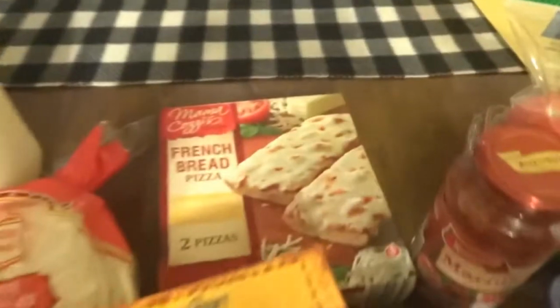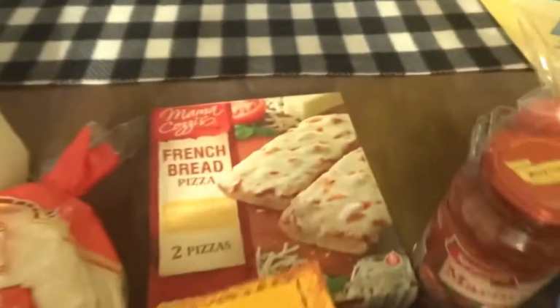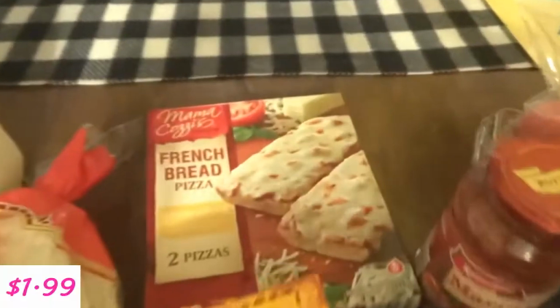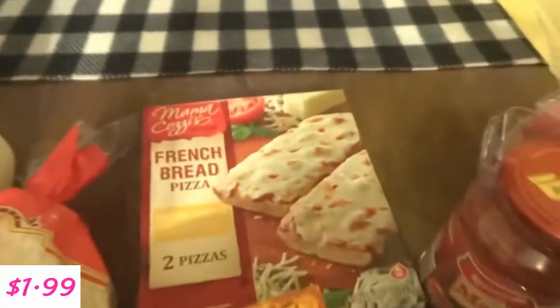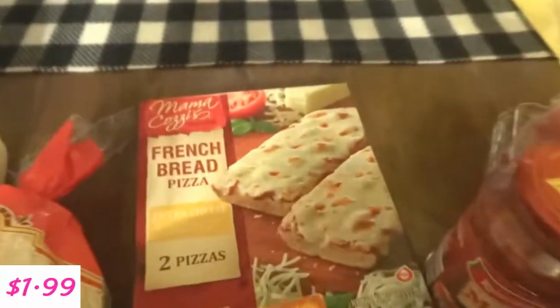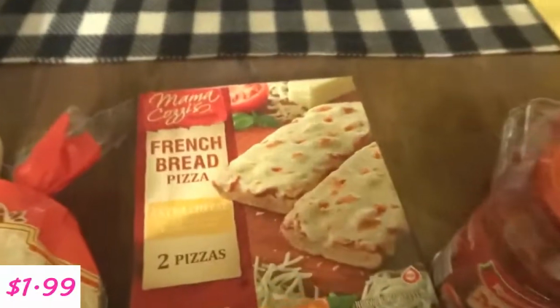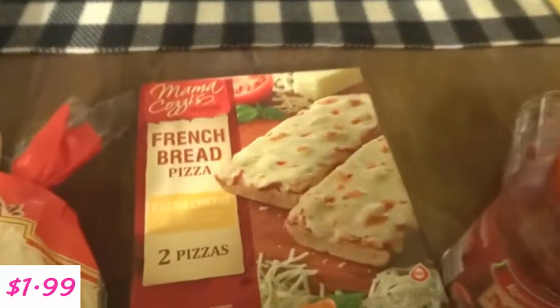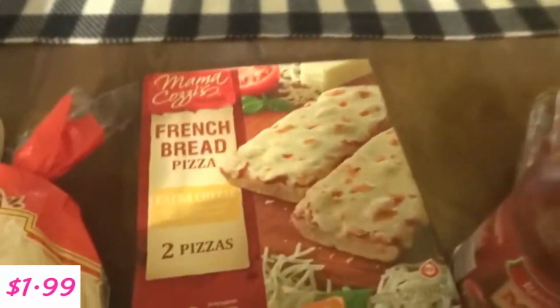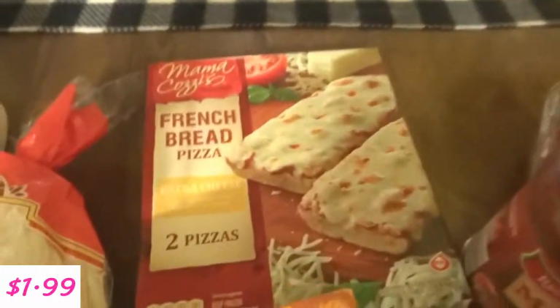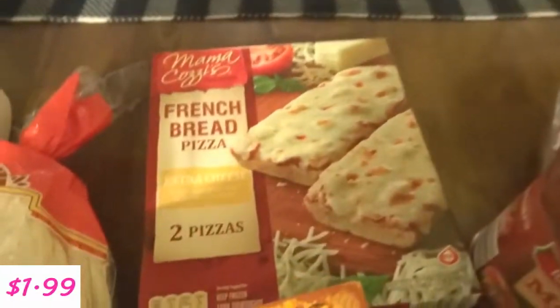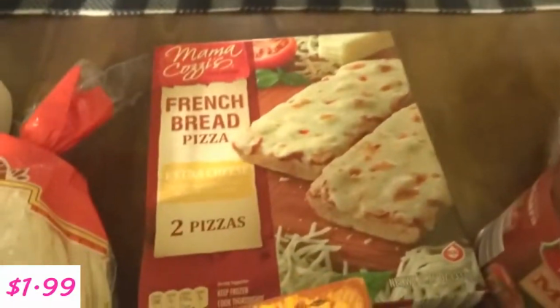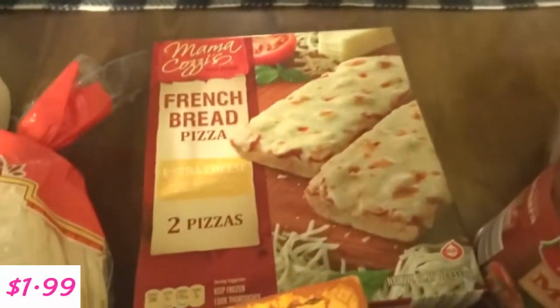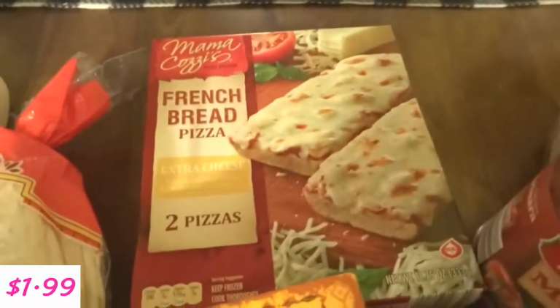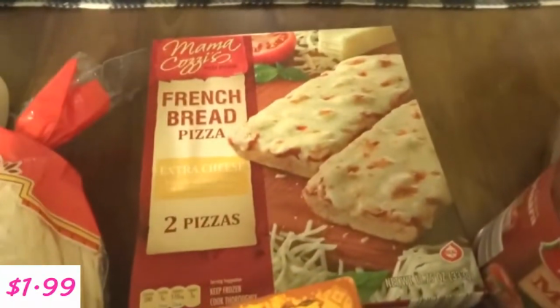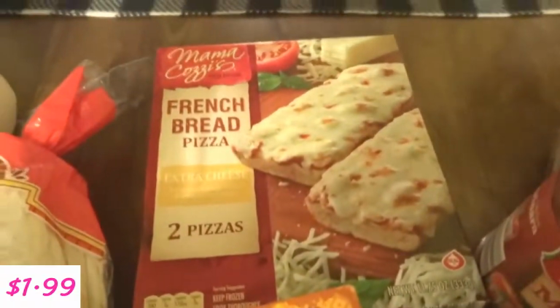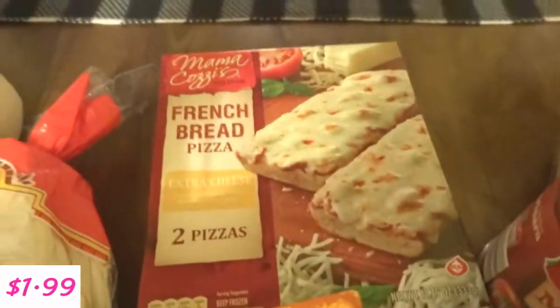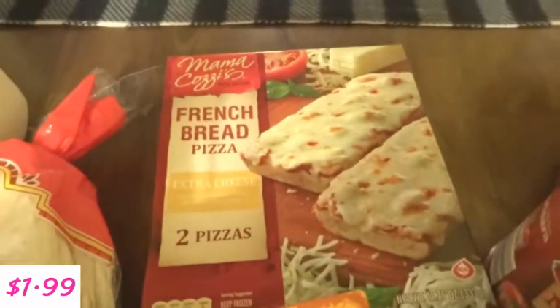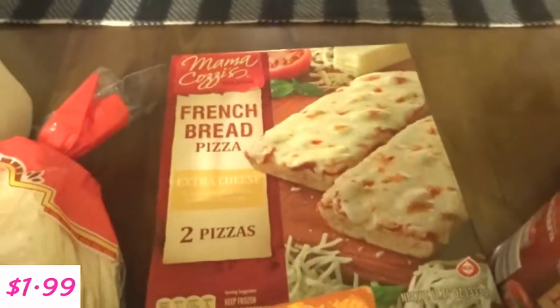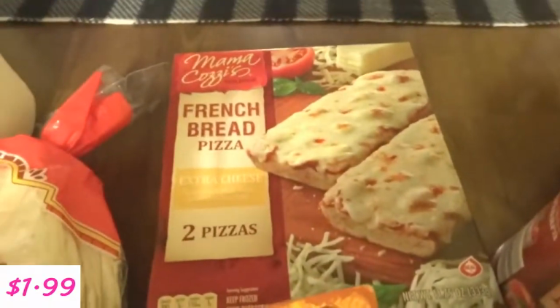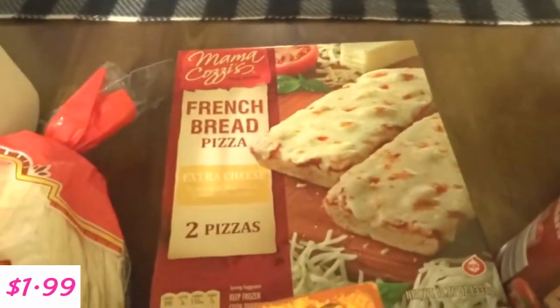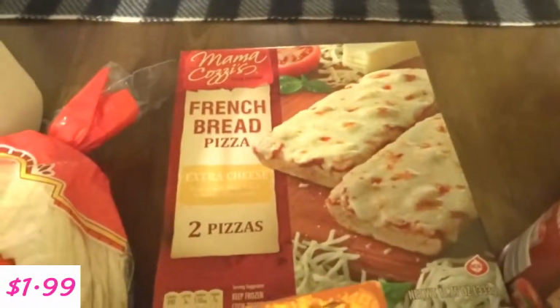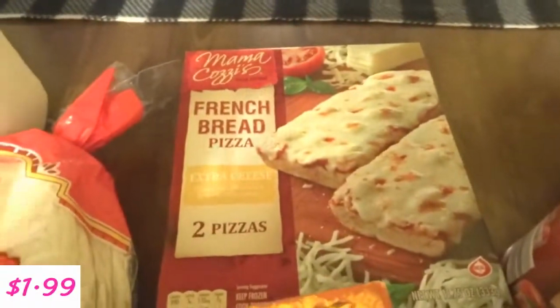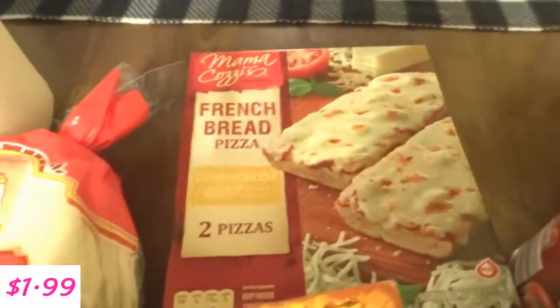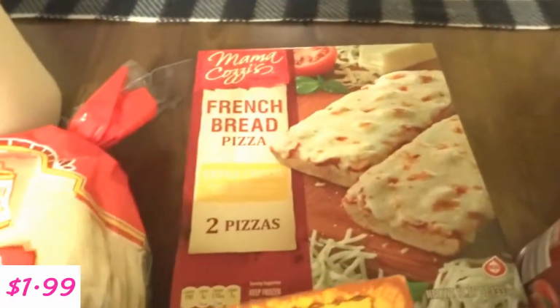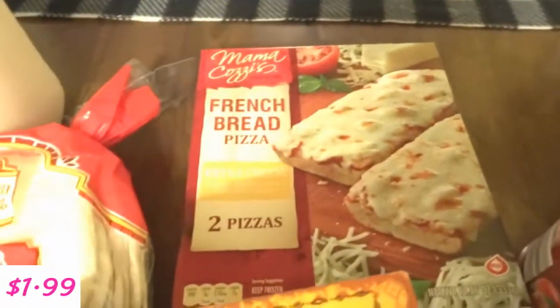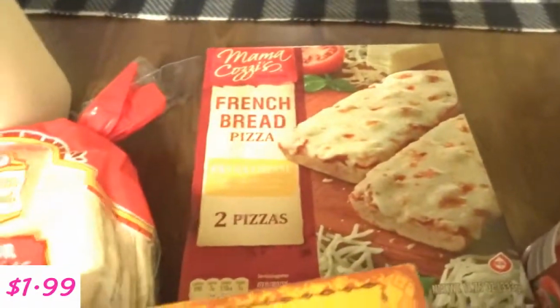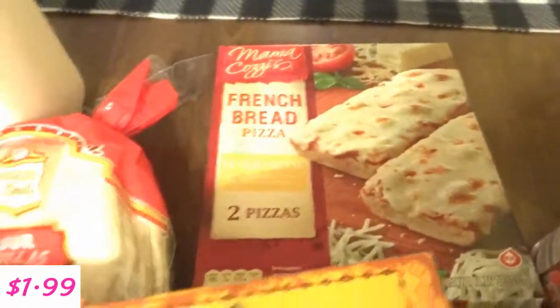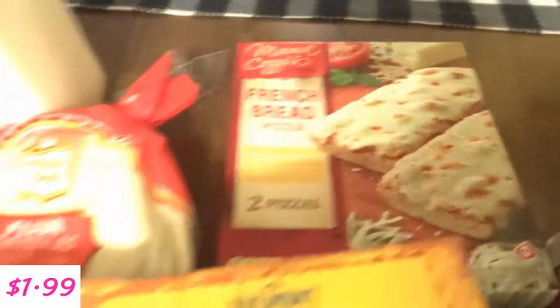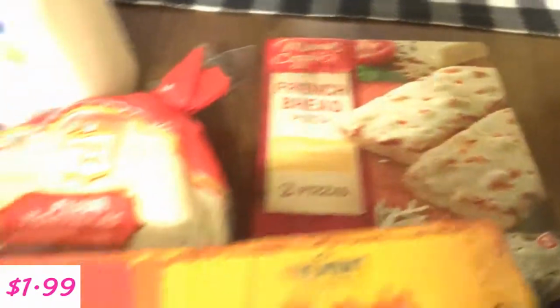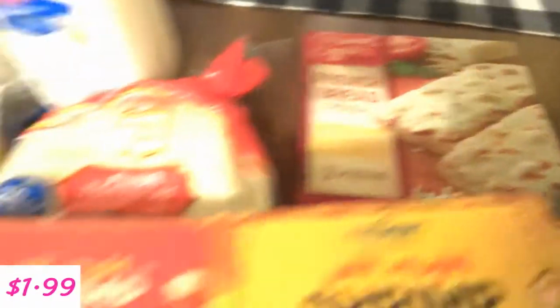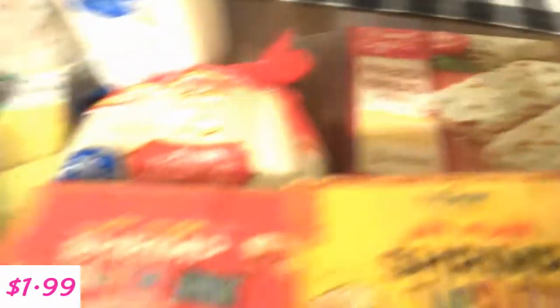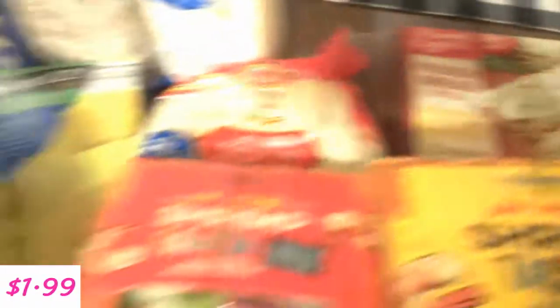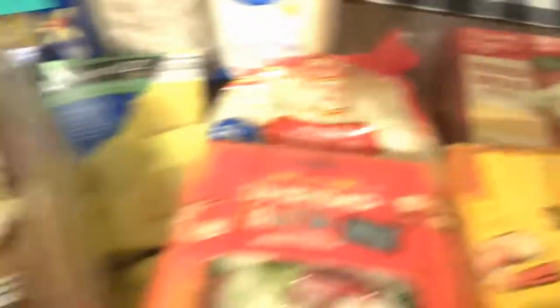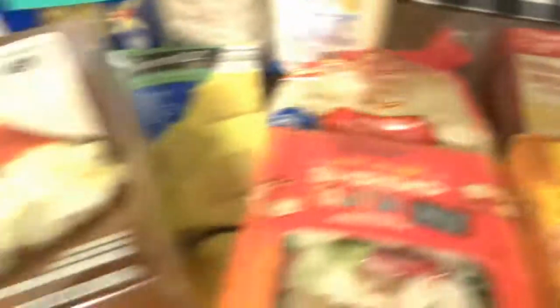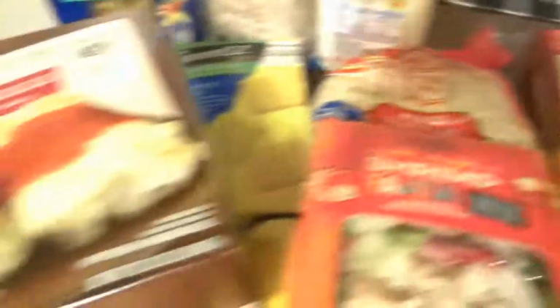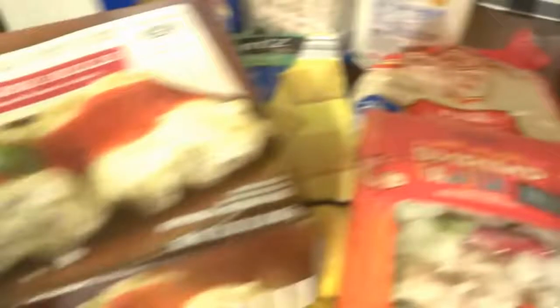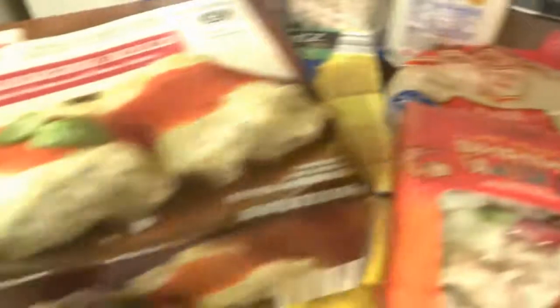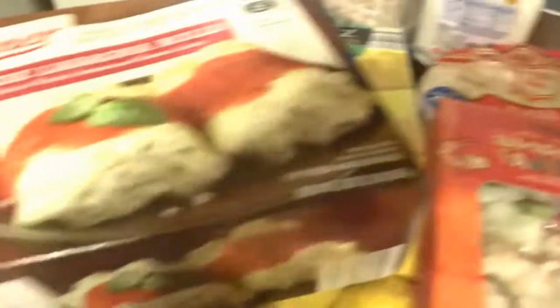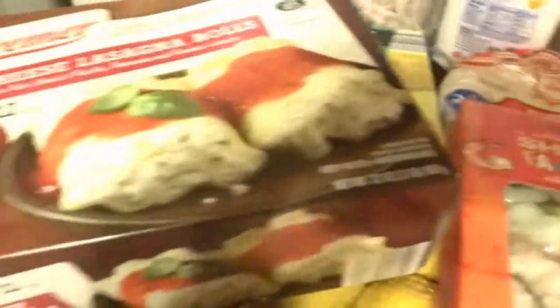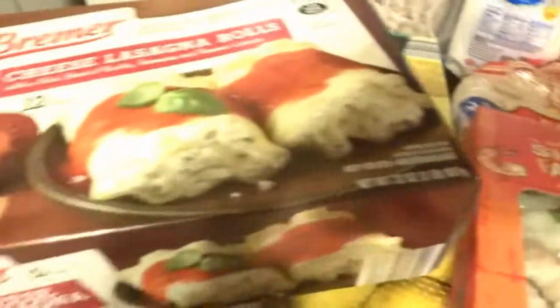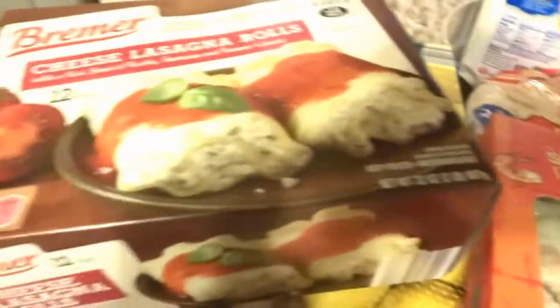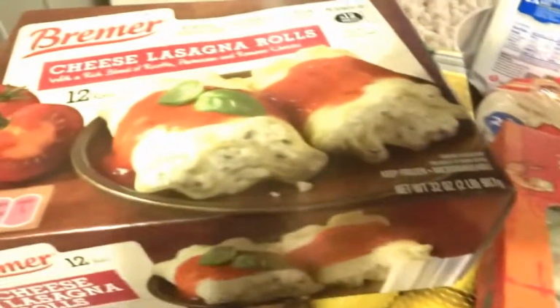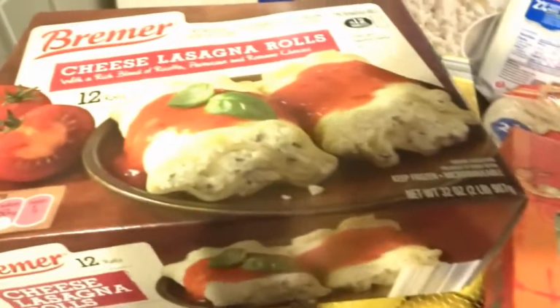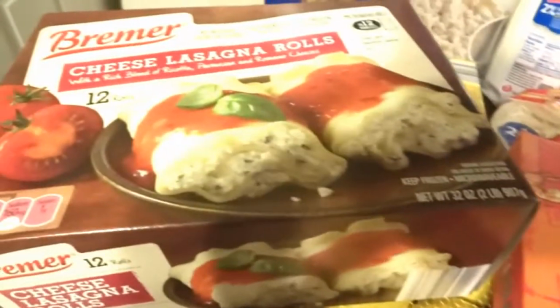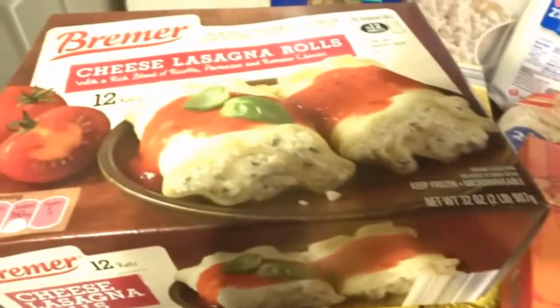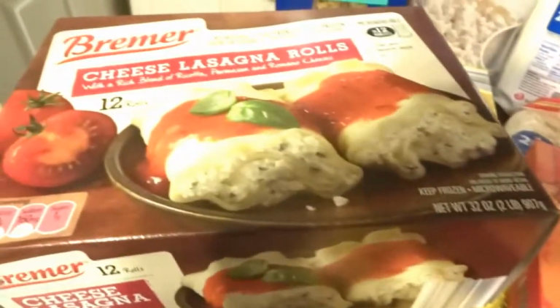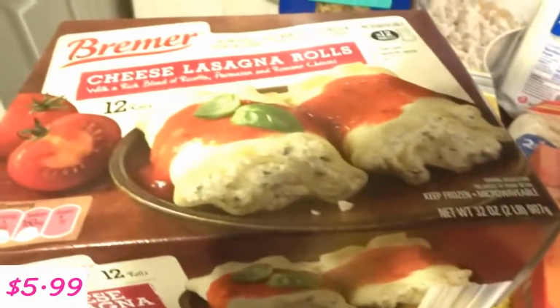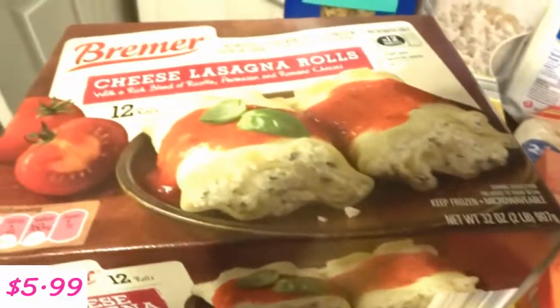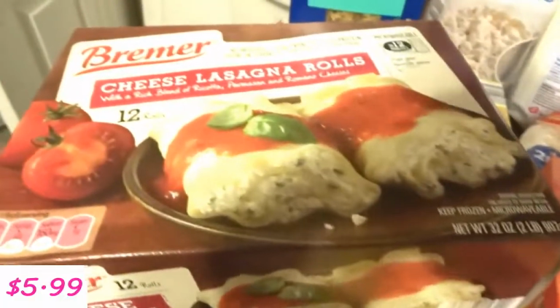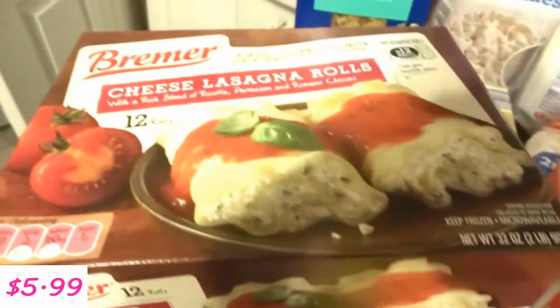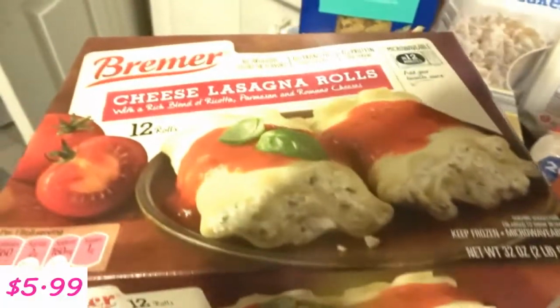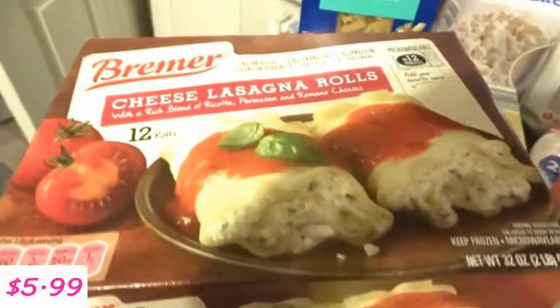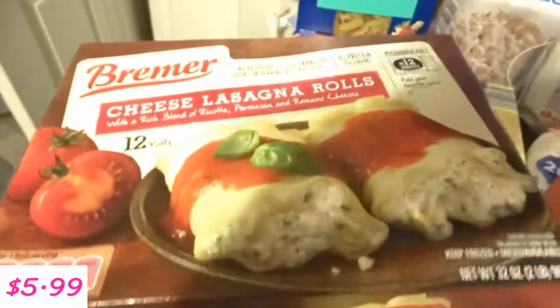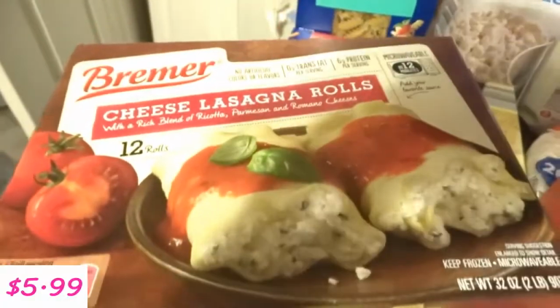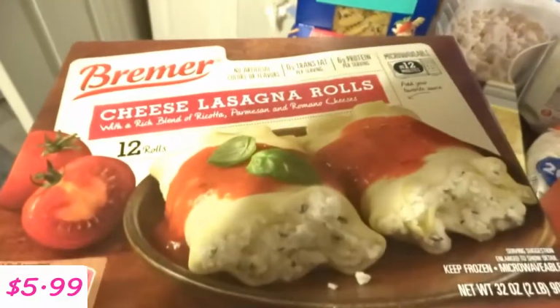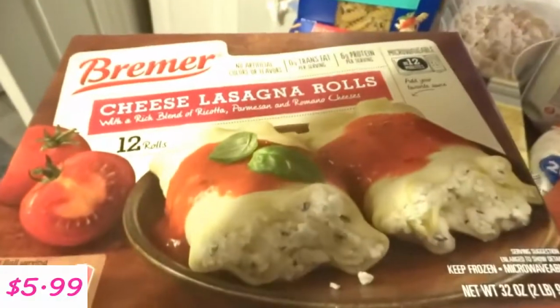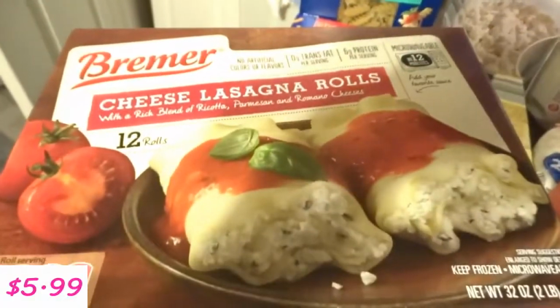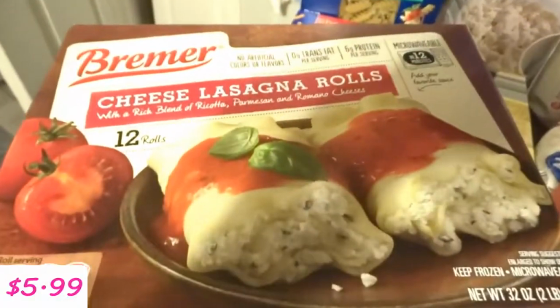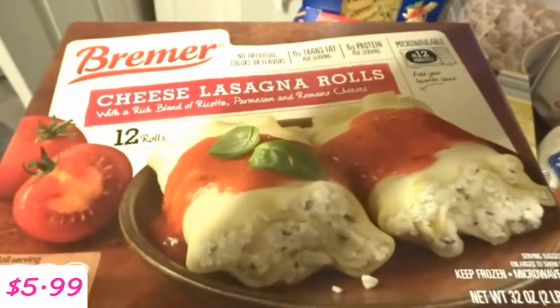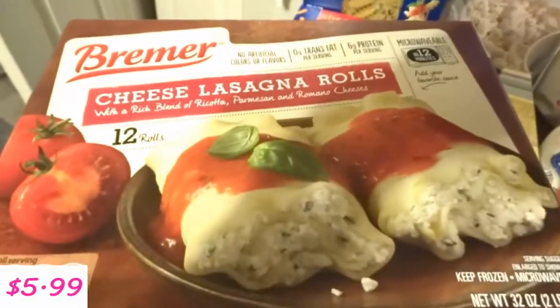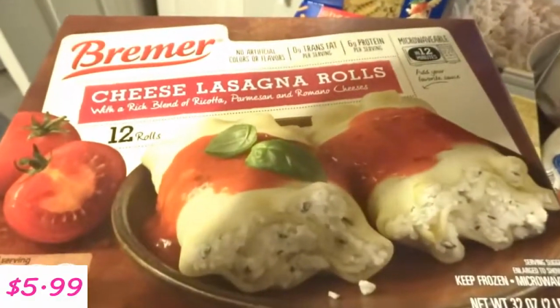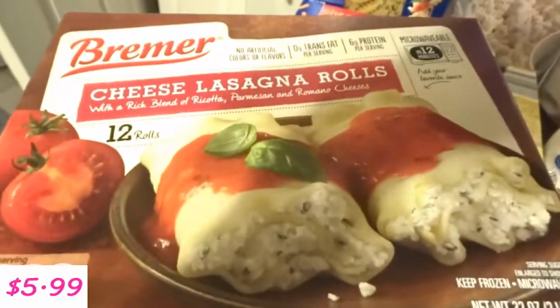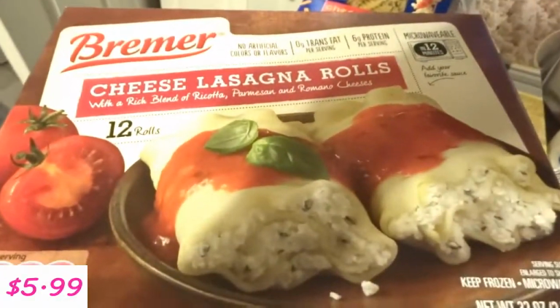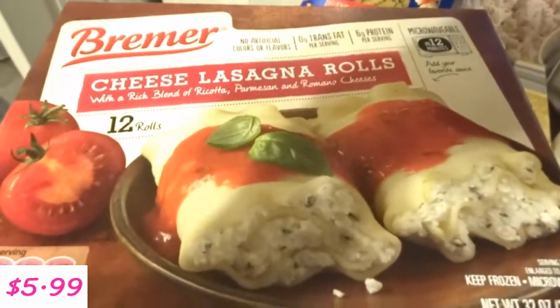I bought some French bread pizza, and I also bought this cheese lasagna roll ups.